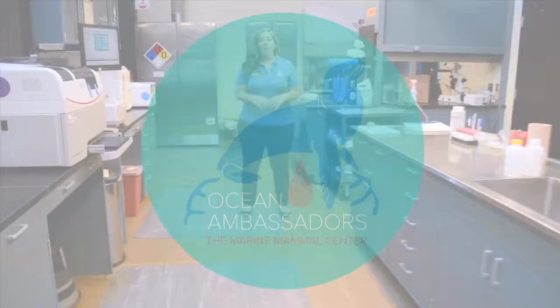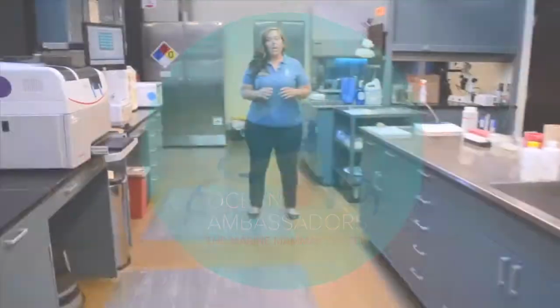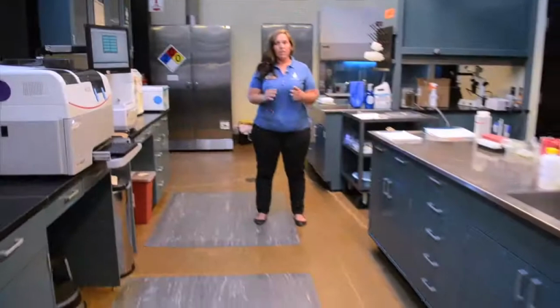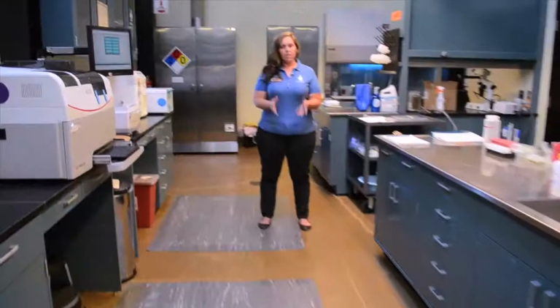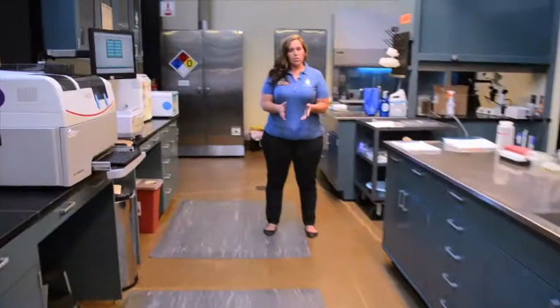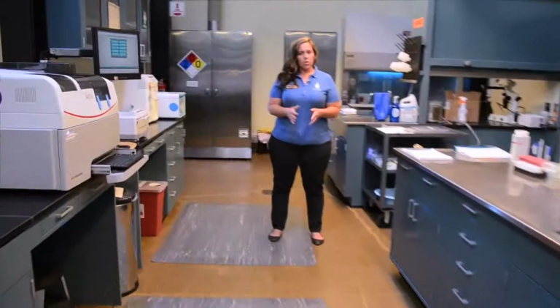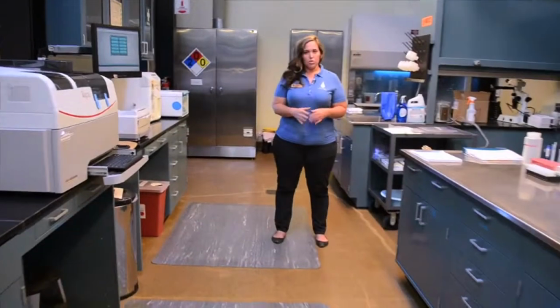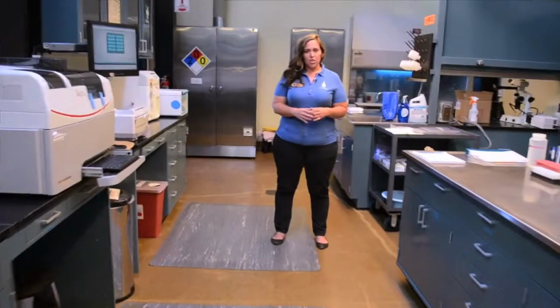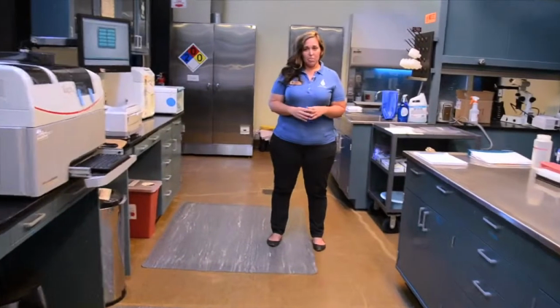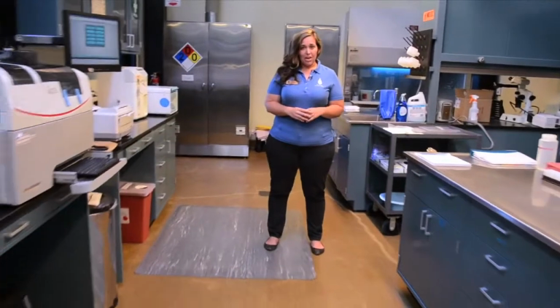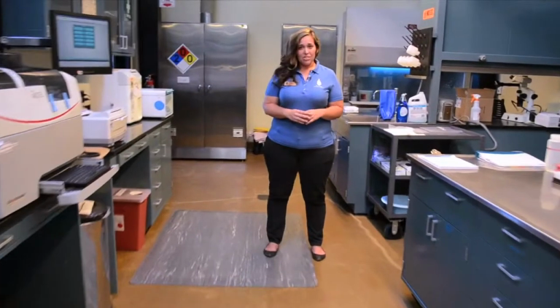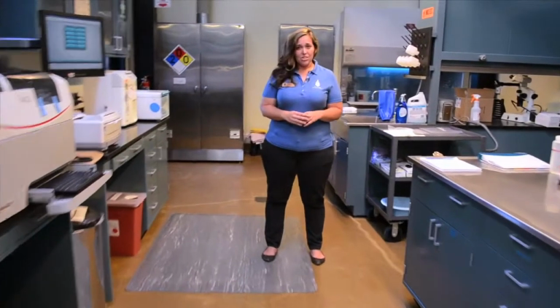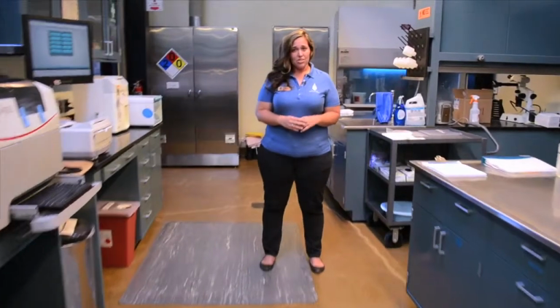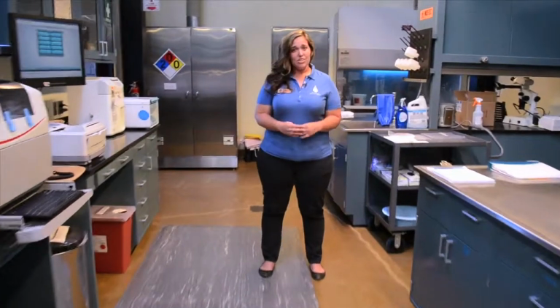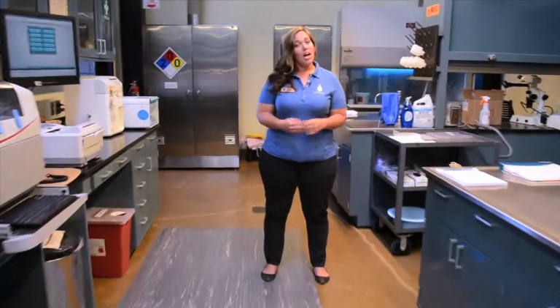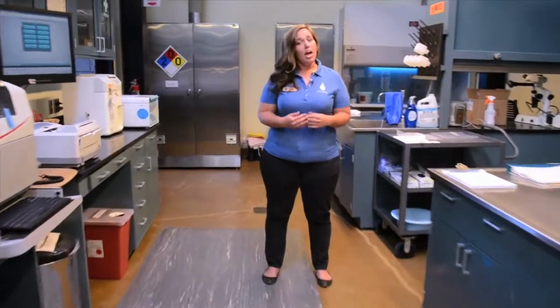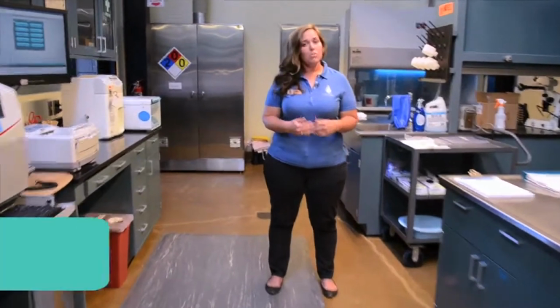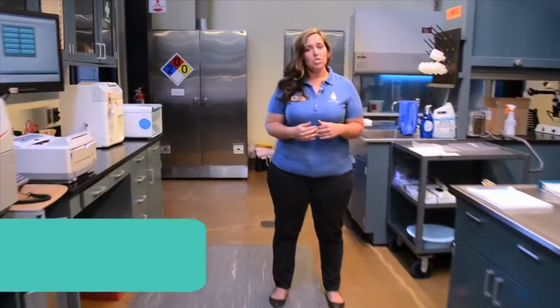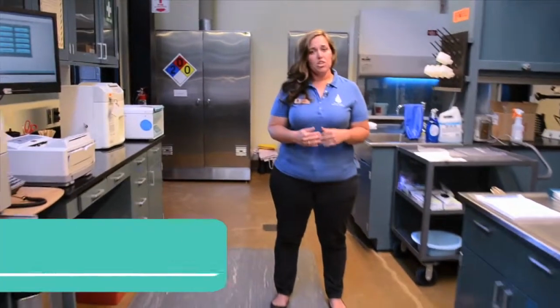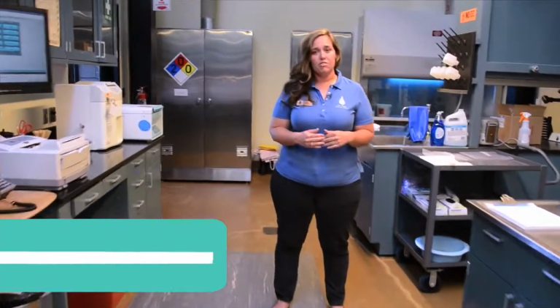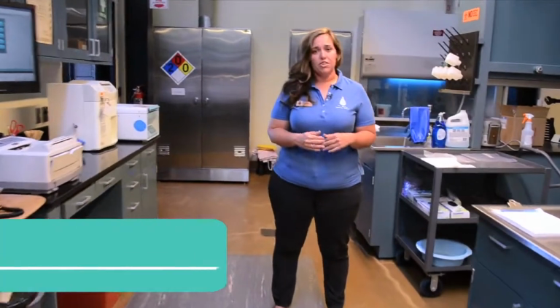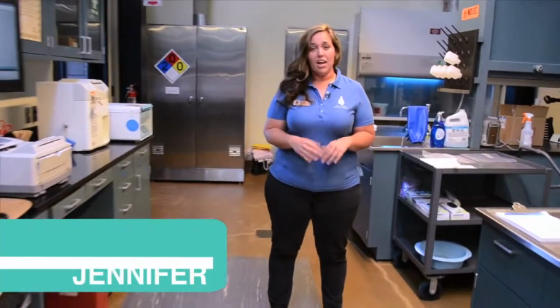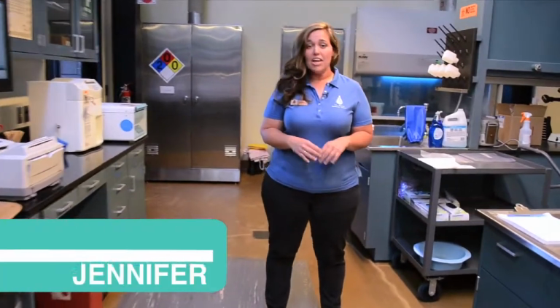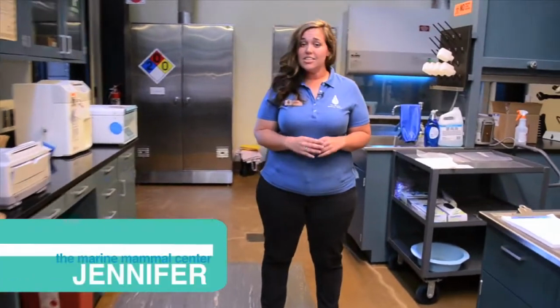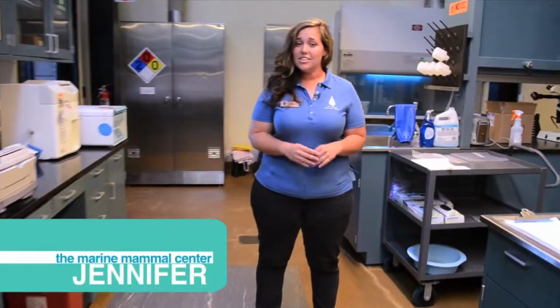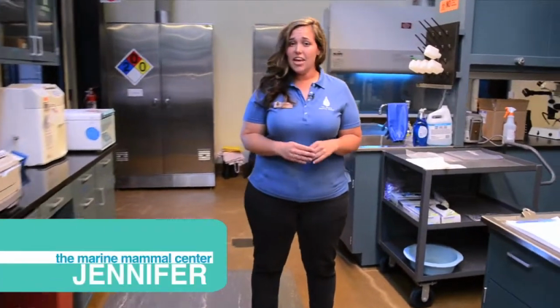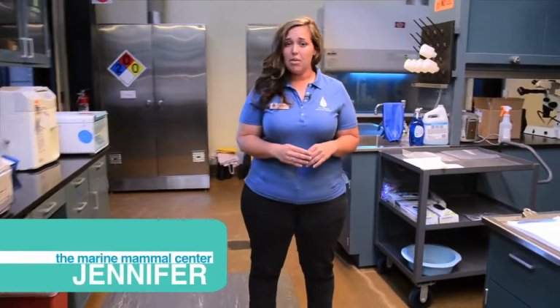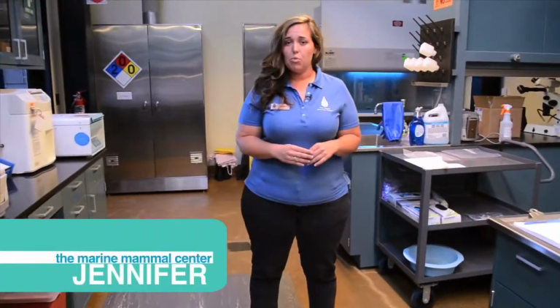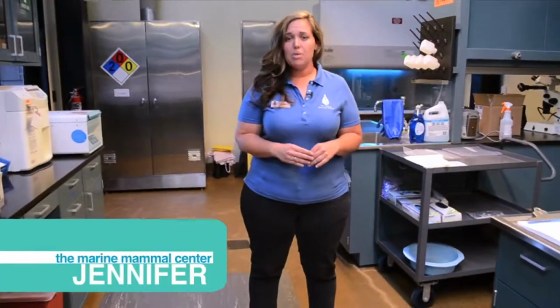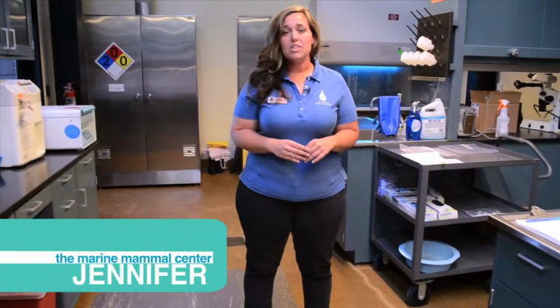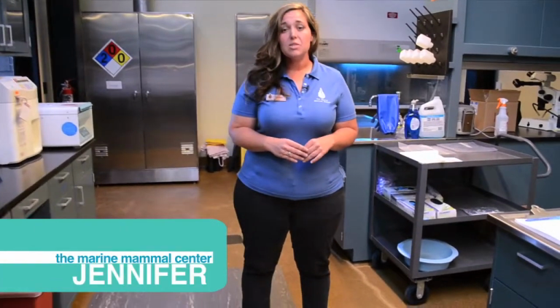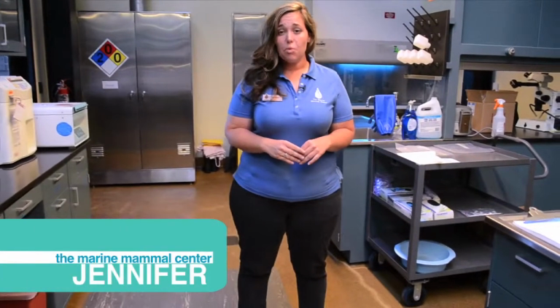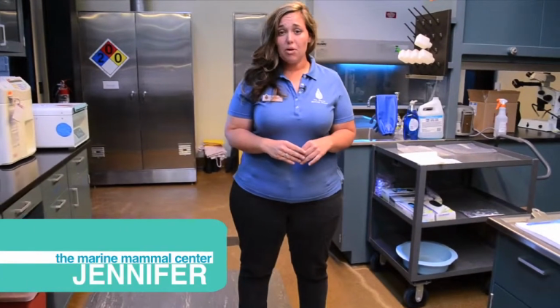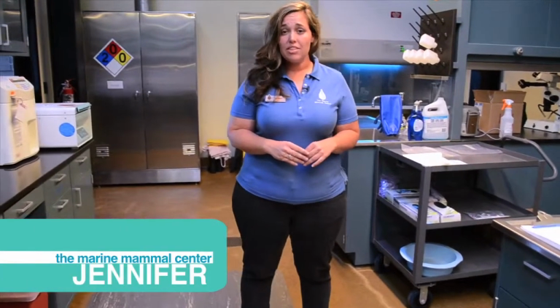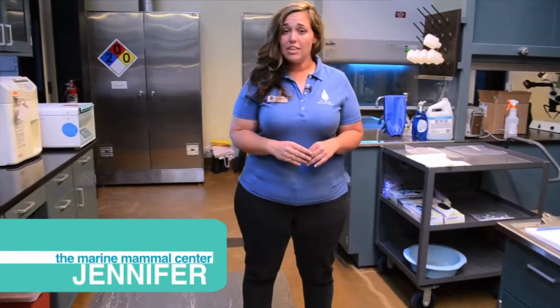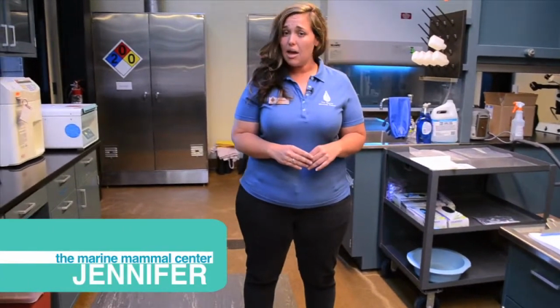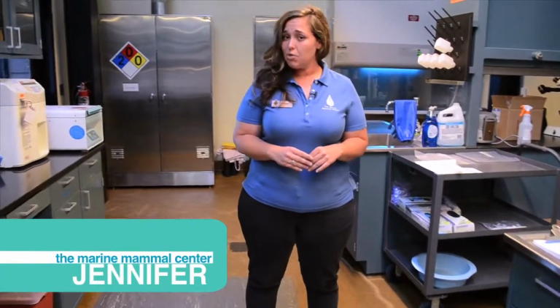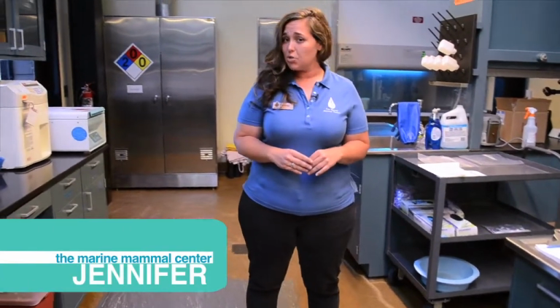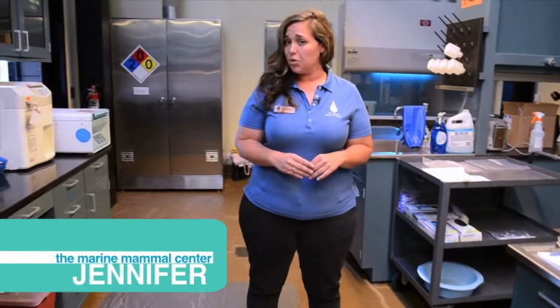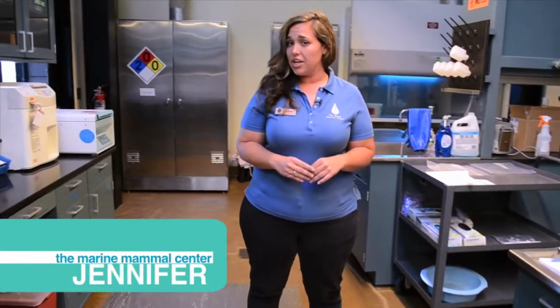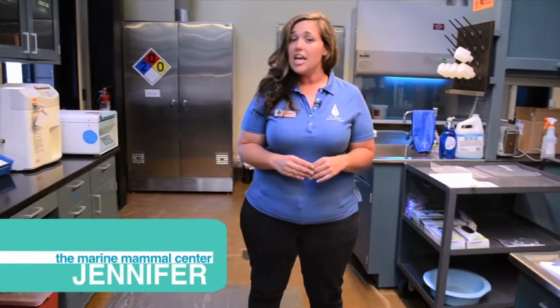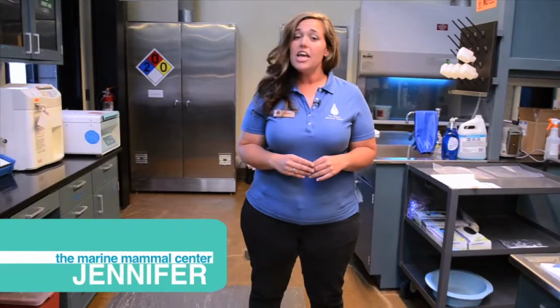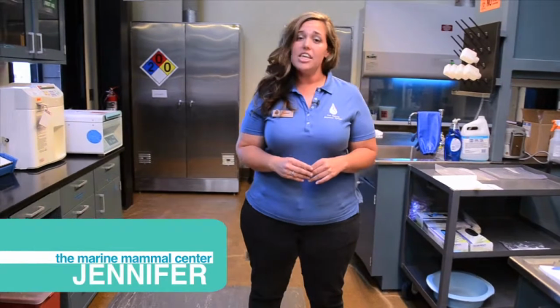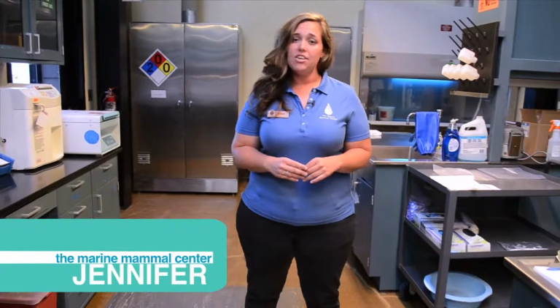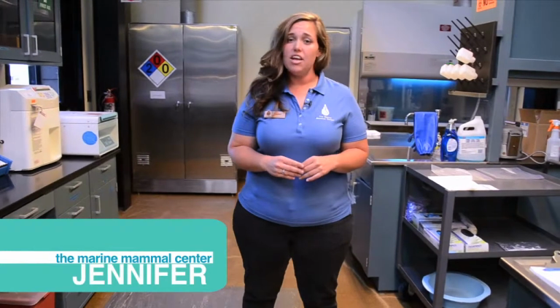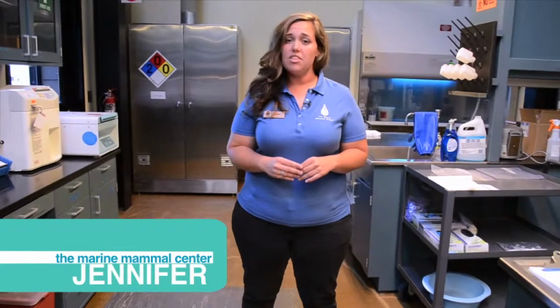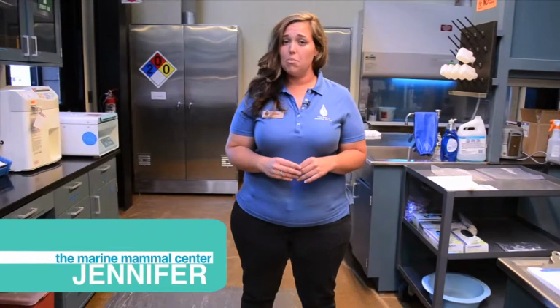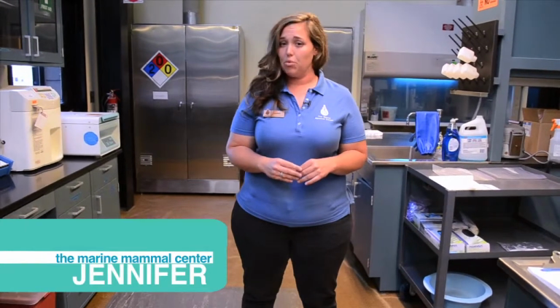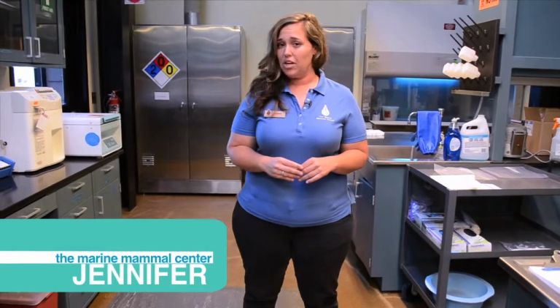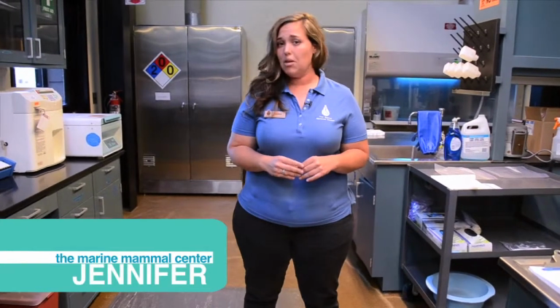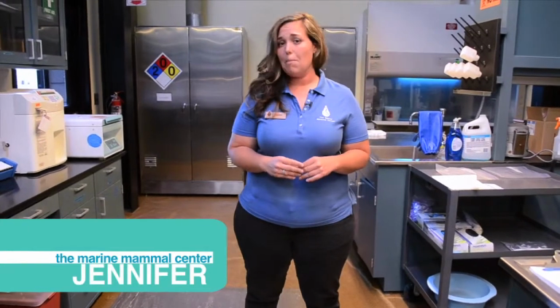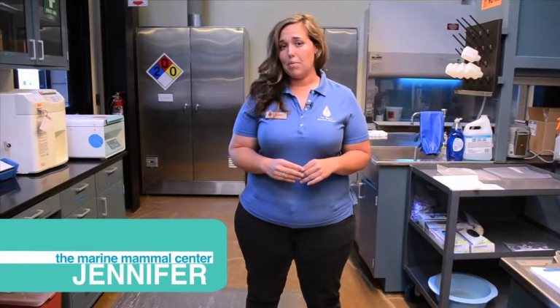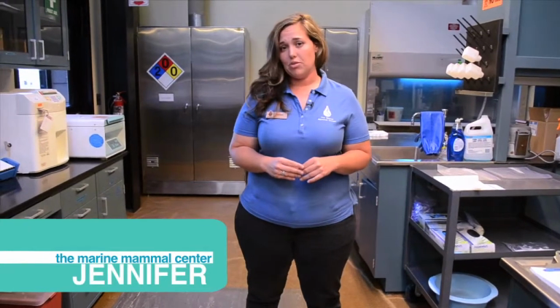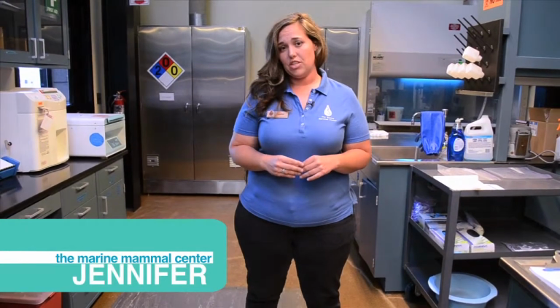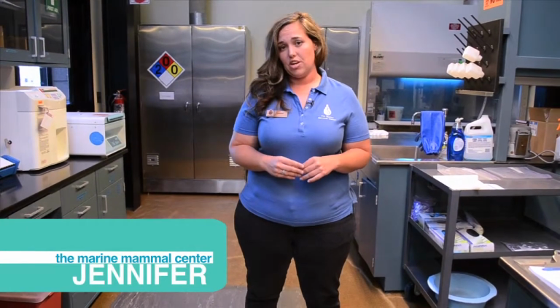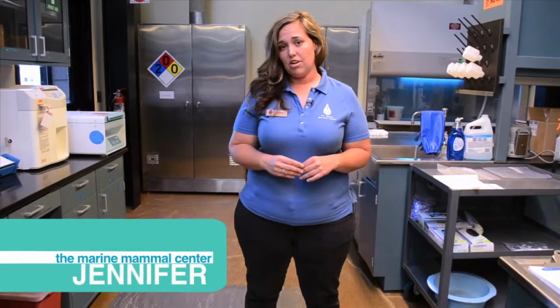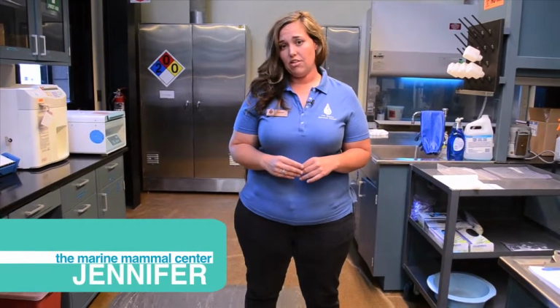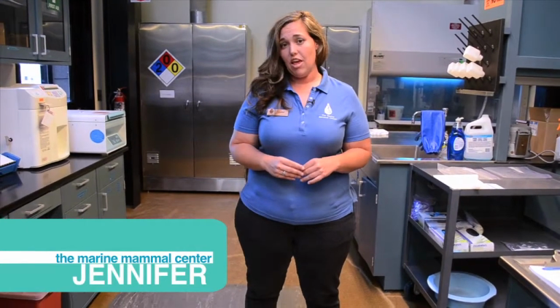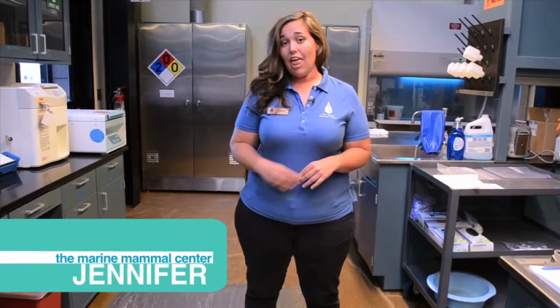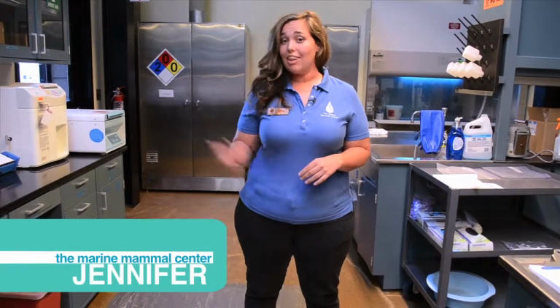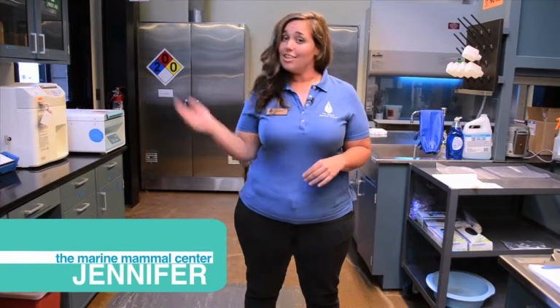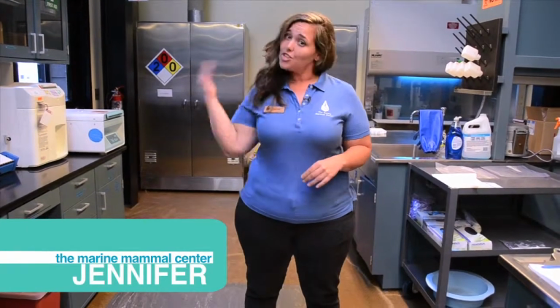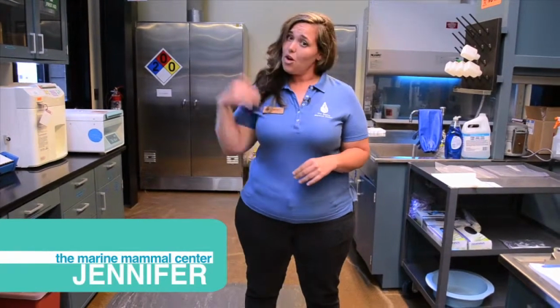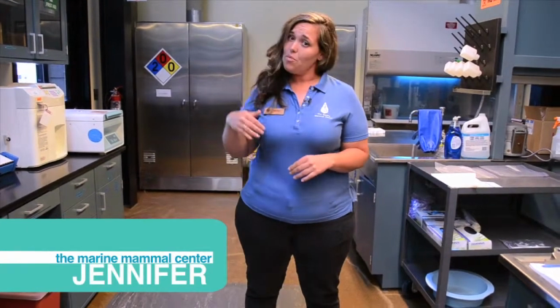Hello Ocean Ambassadors, I'm Jennifer and today we'll be exploring the laboratory here at the Marine Mammal Center. Let's go!